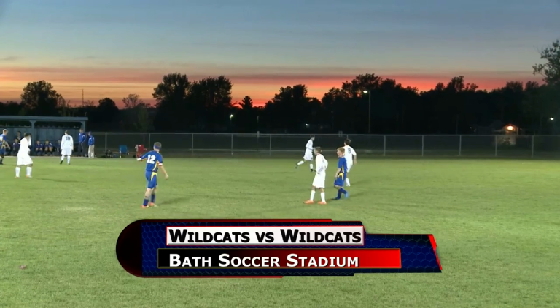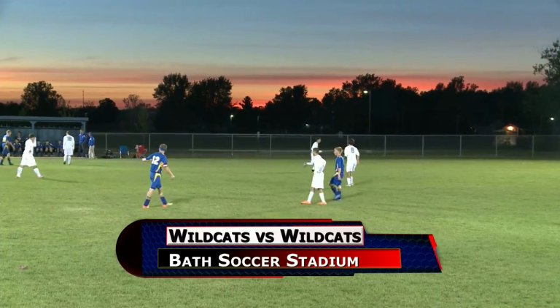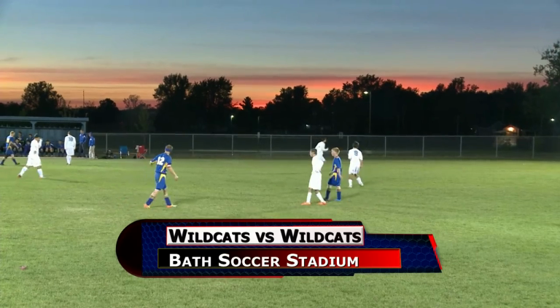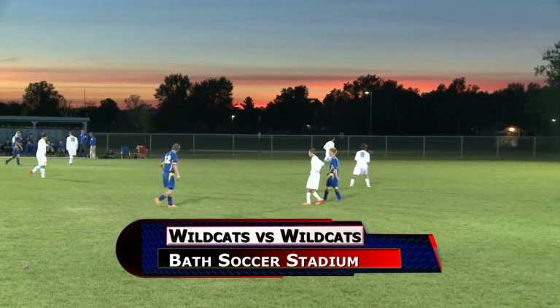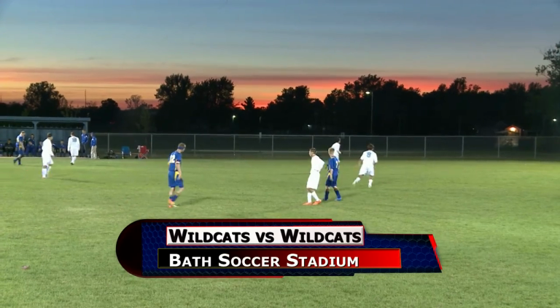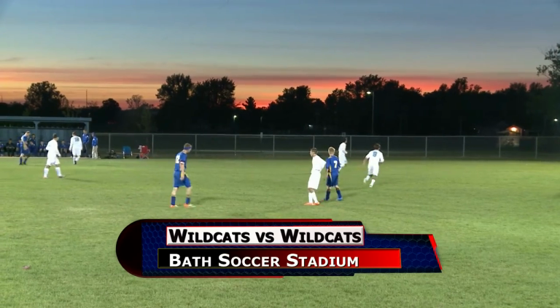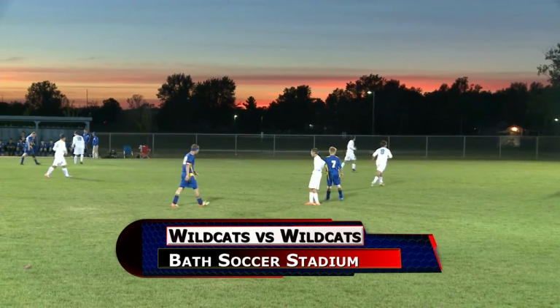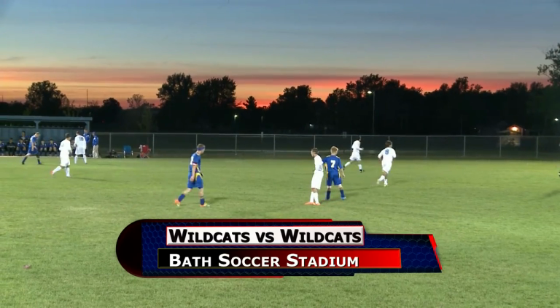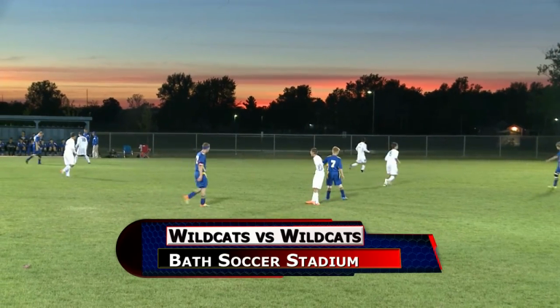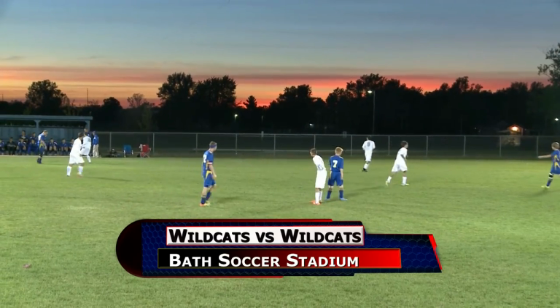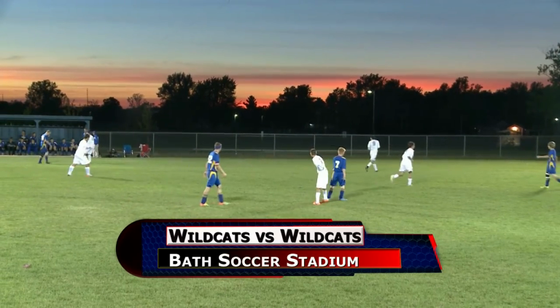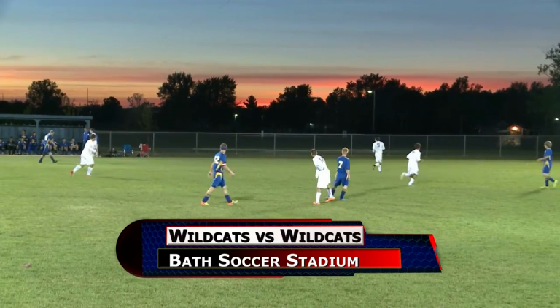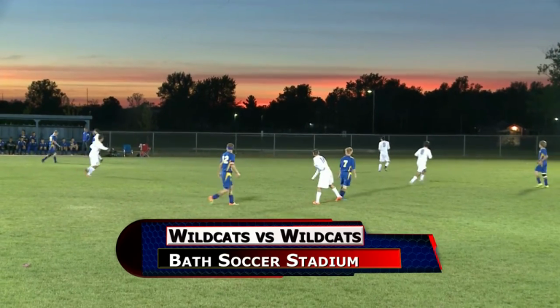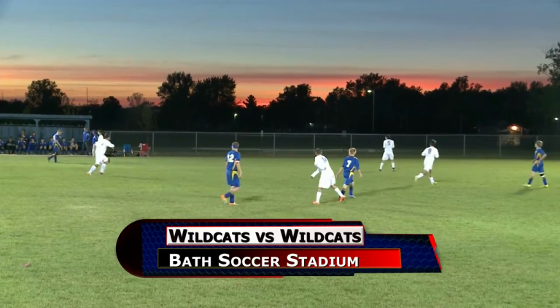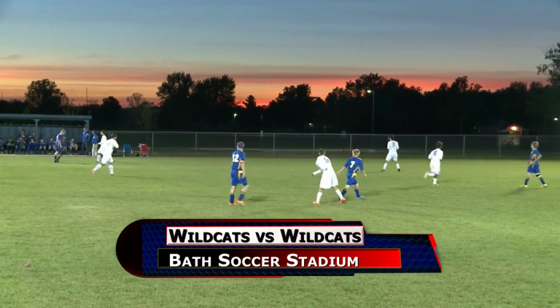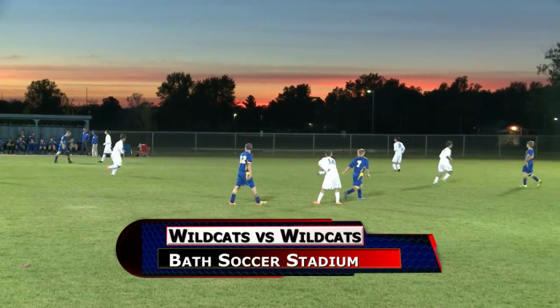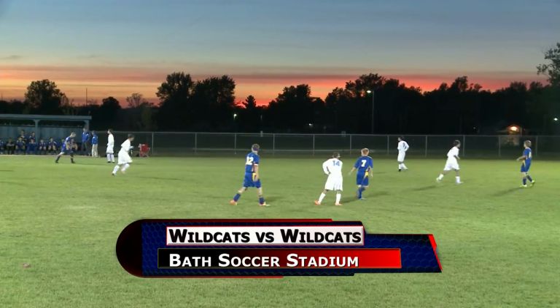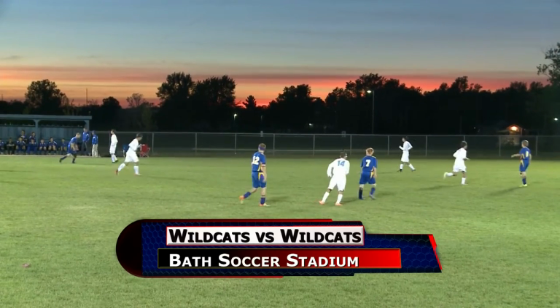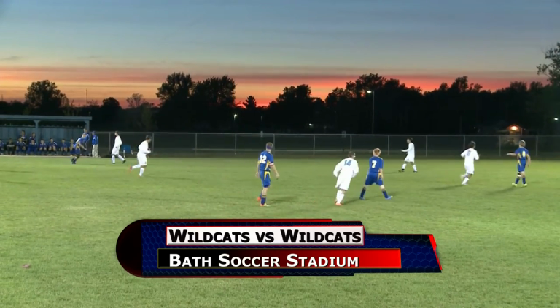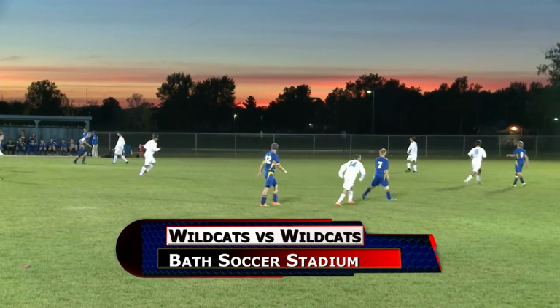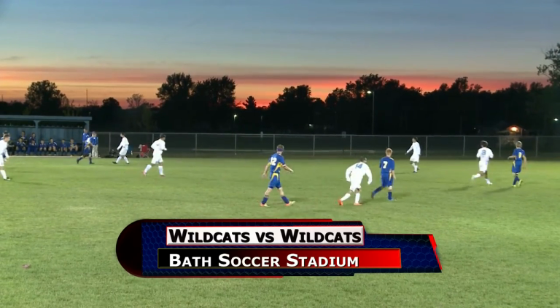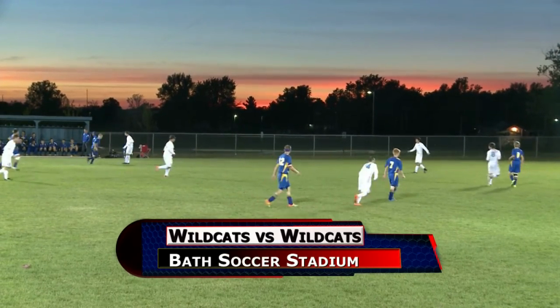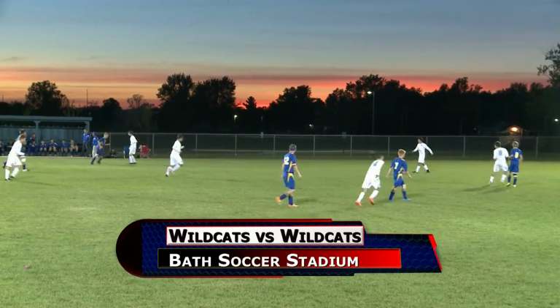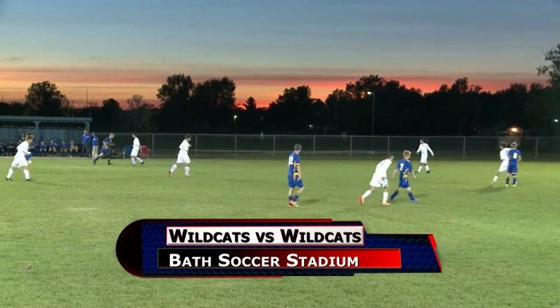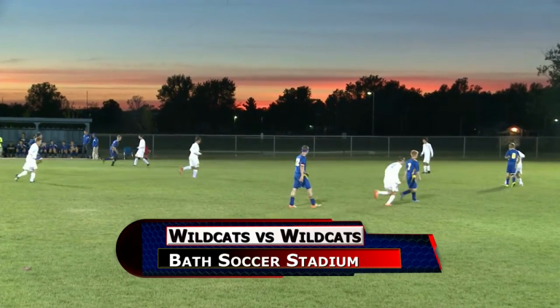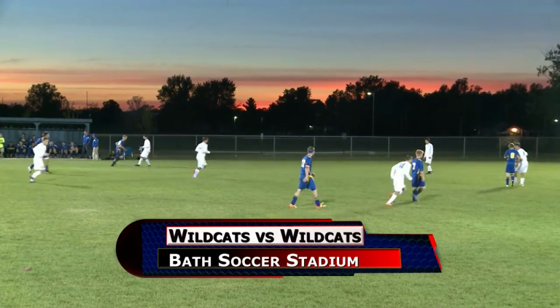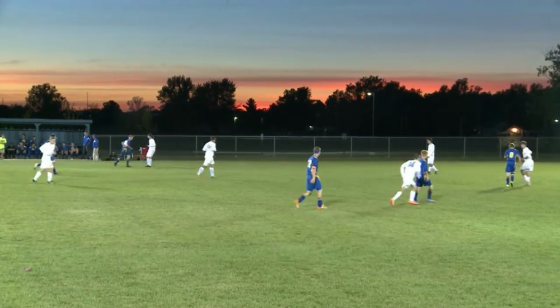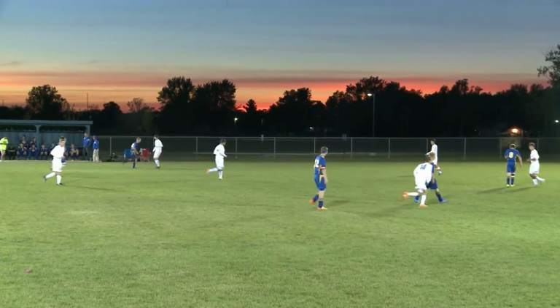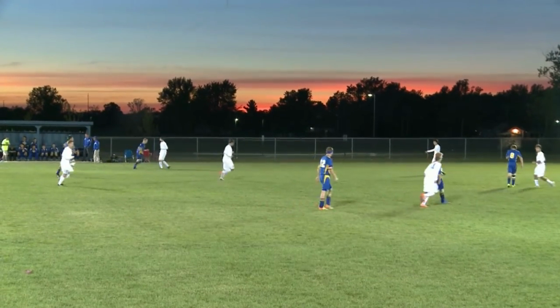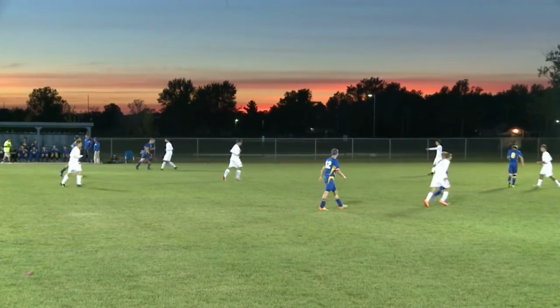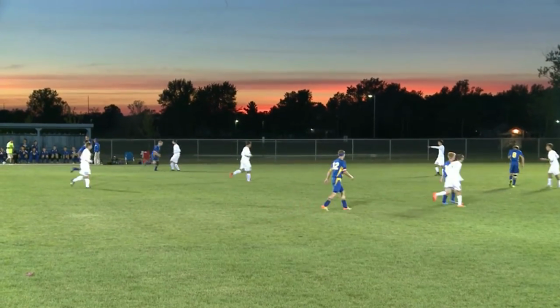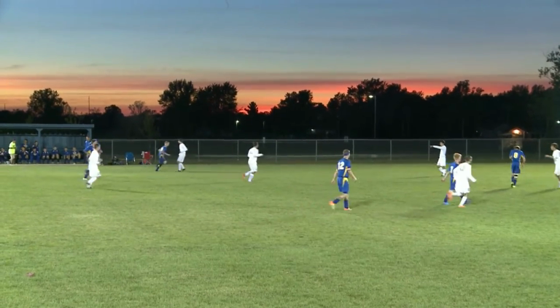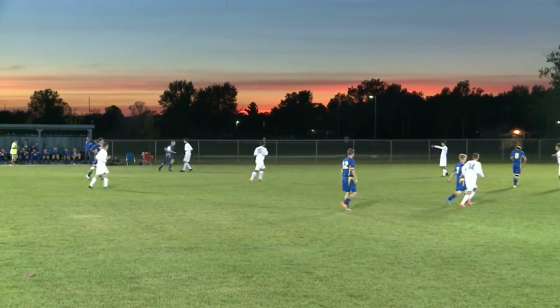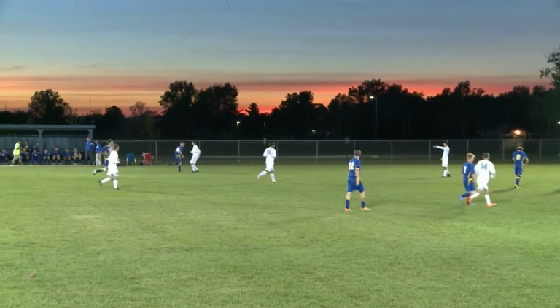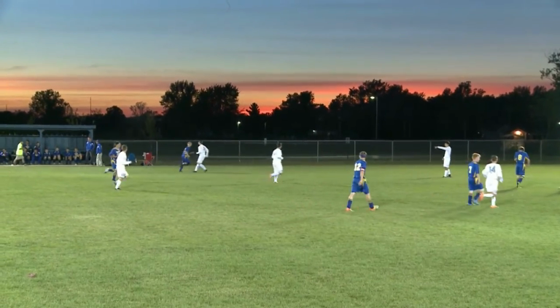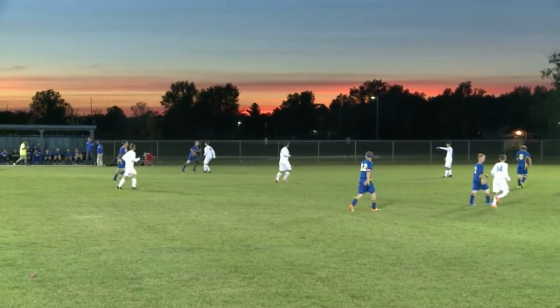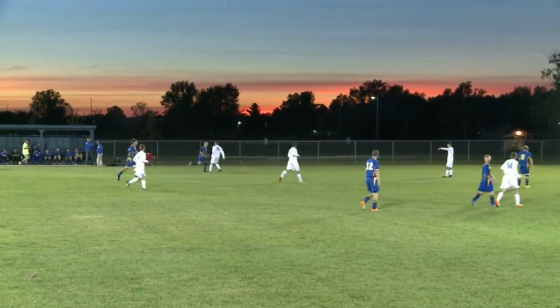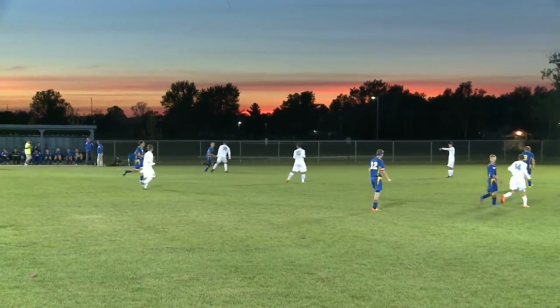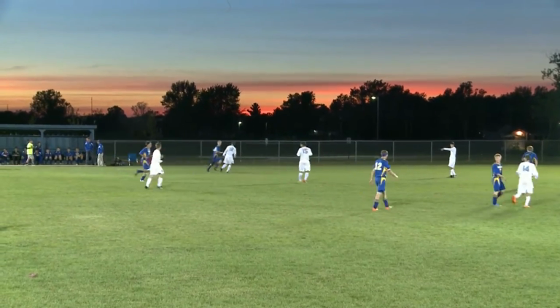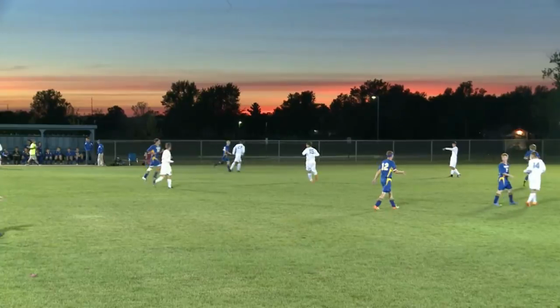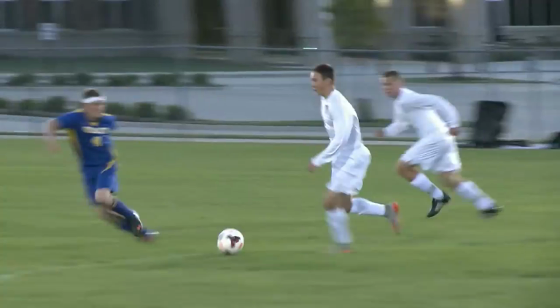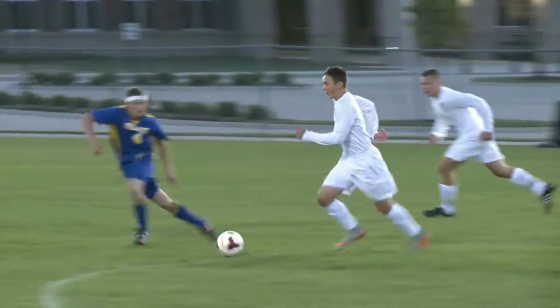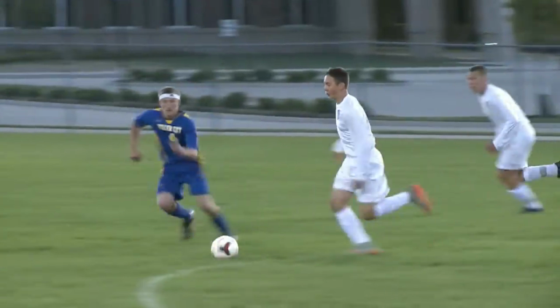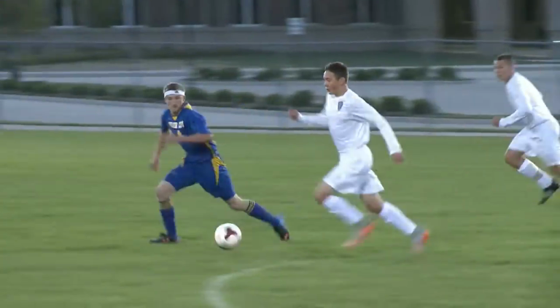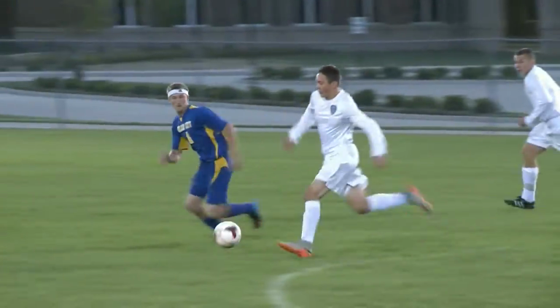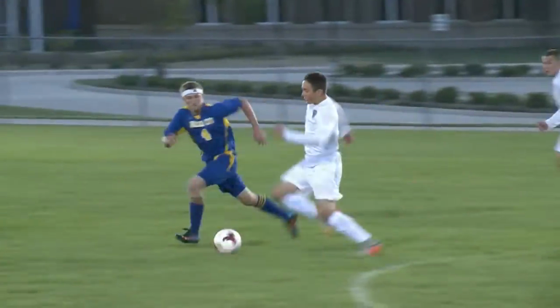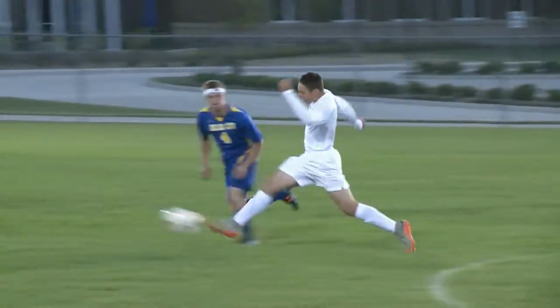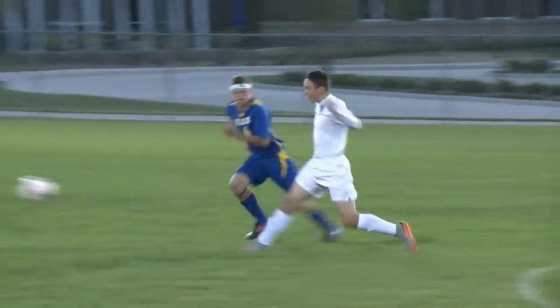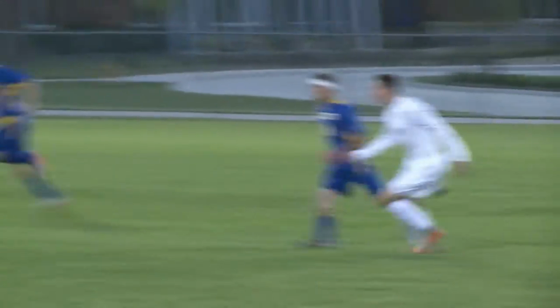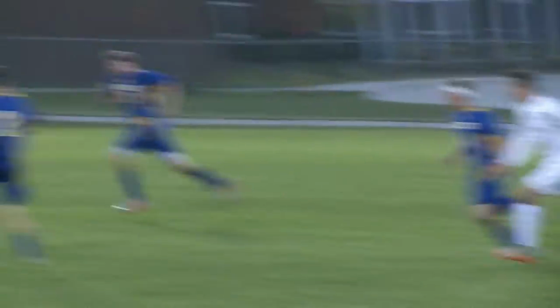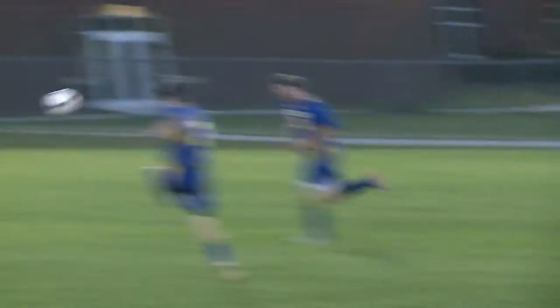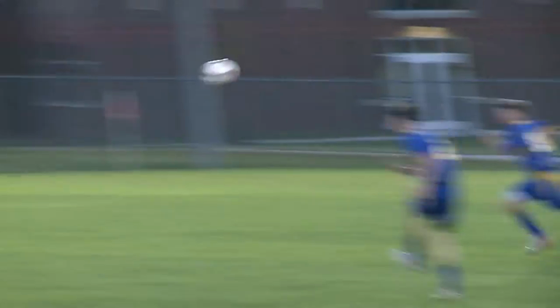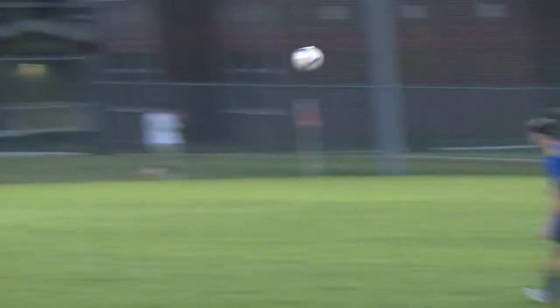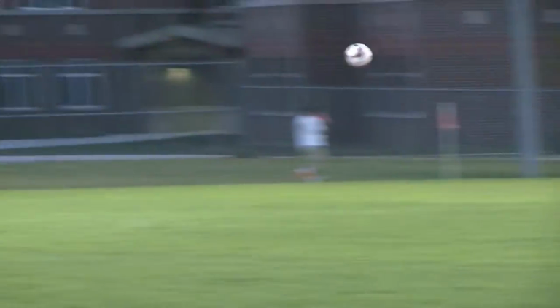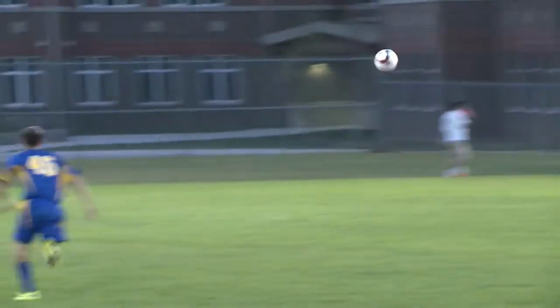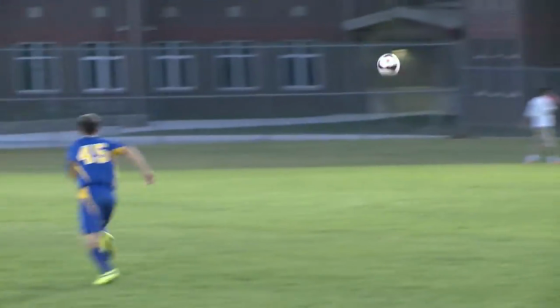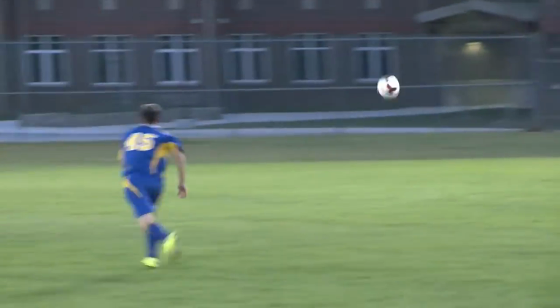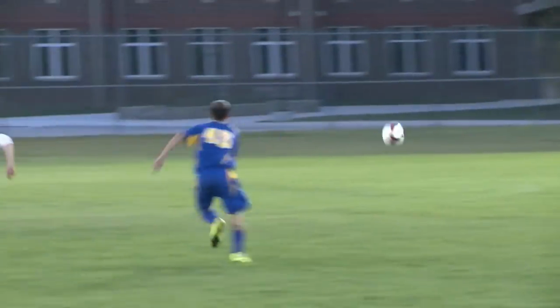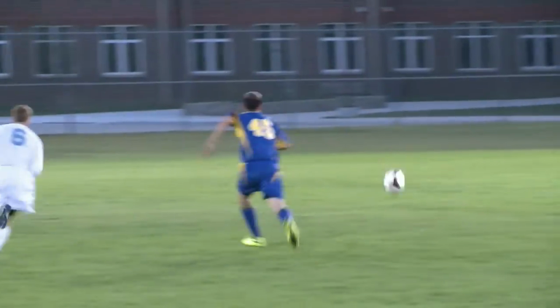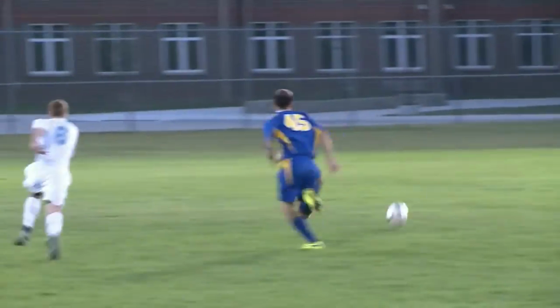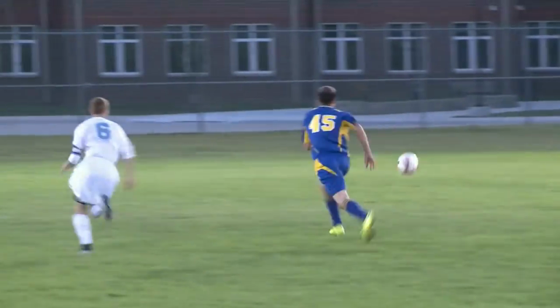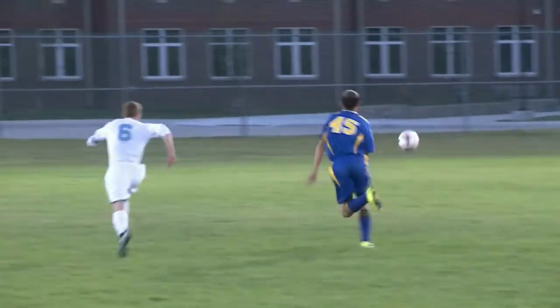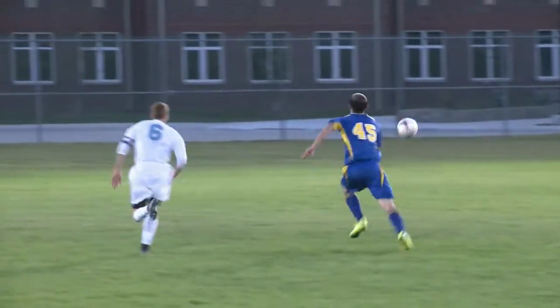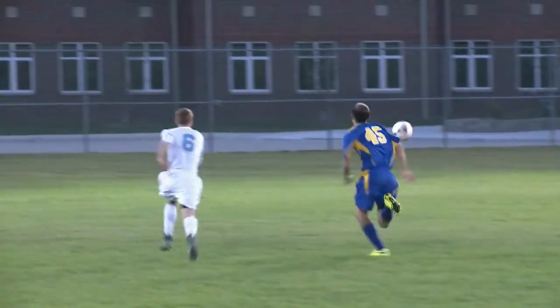Let's move on to some Wildcats versus Wildcats soccer action under the lights. Bath welcoming Miller City. No score in the first half.